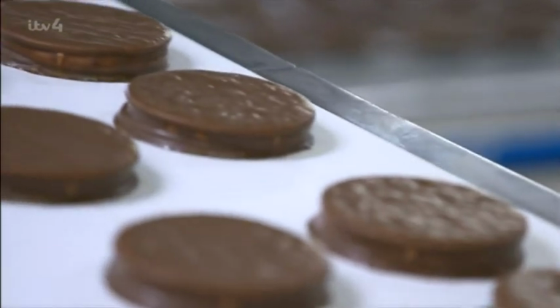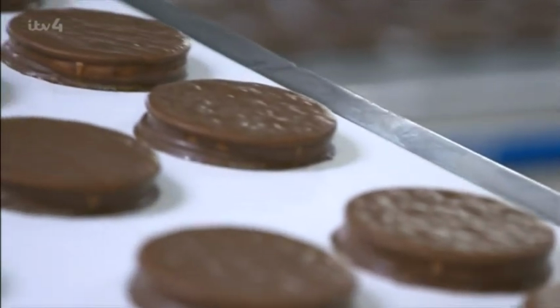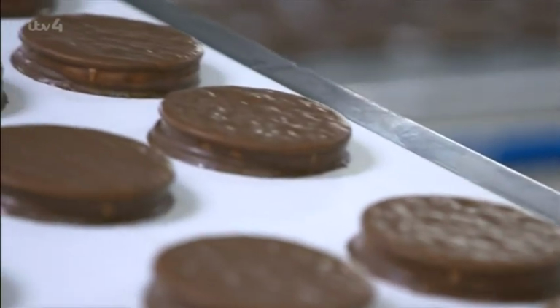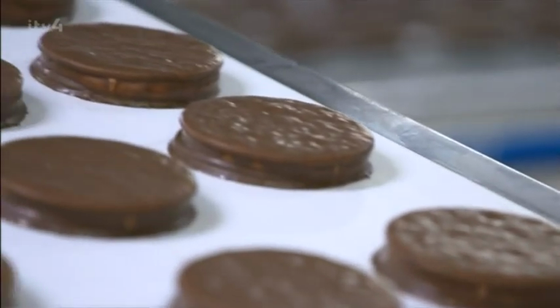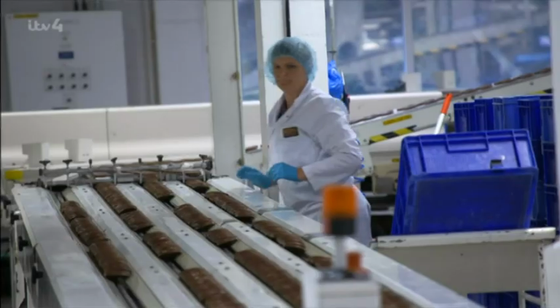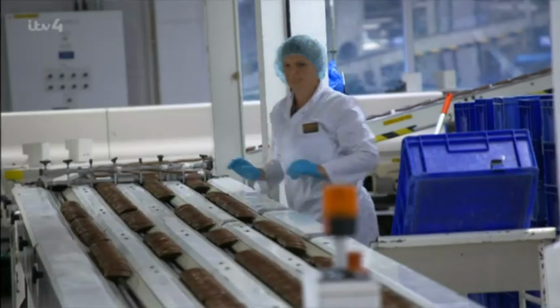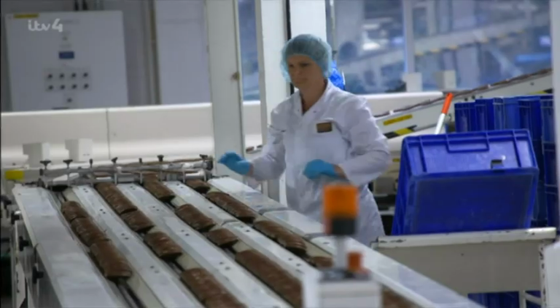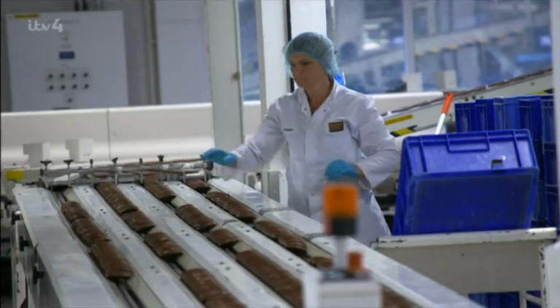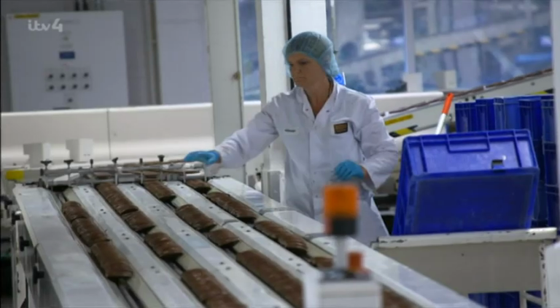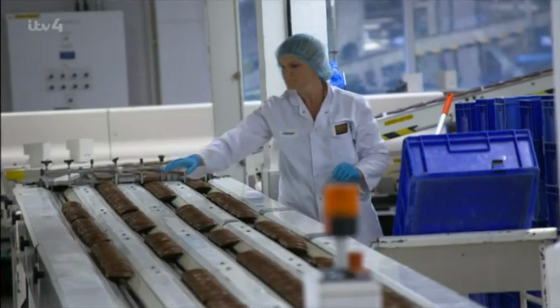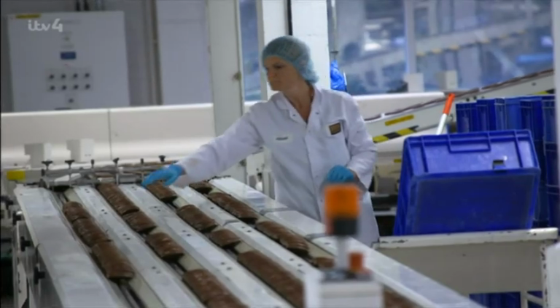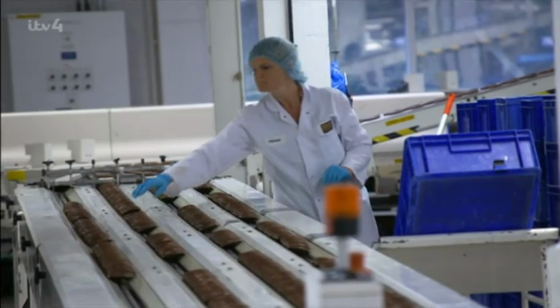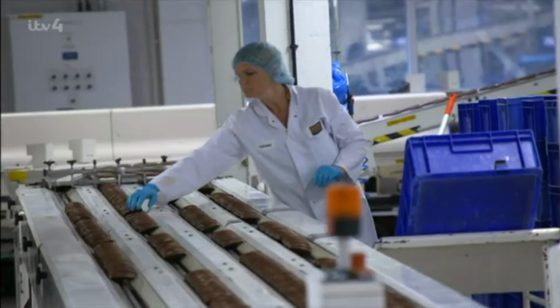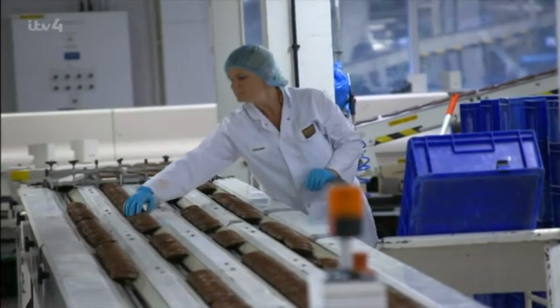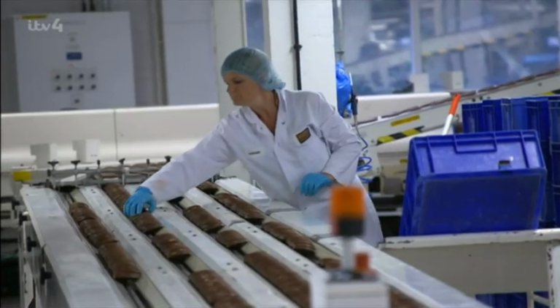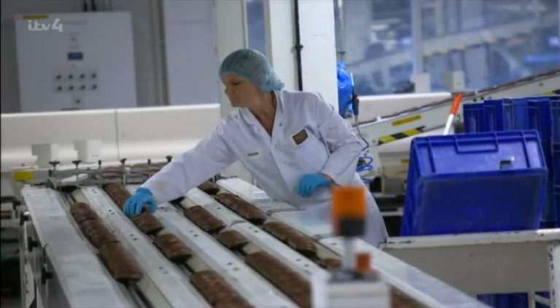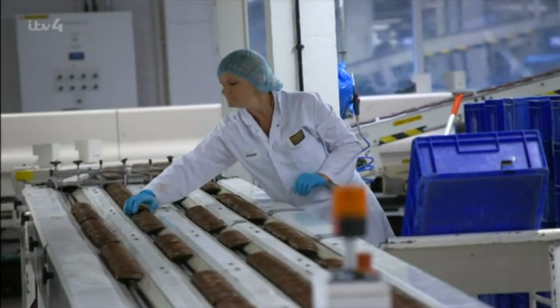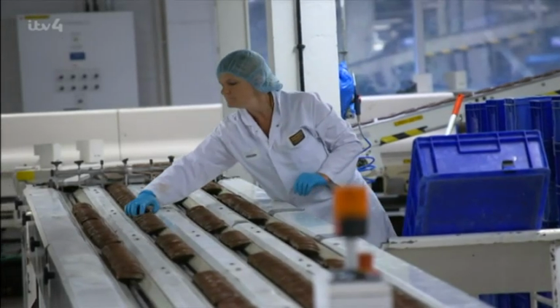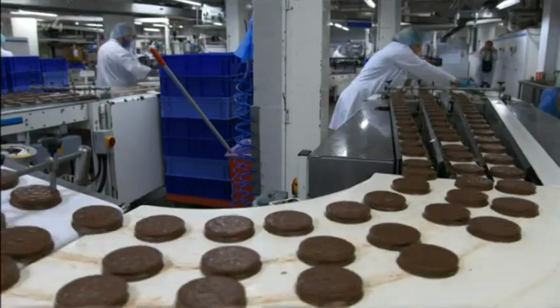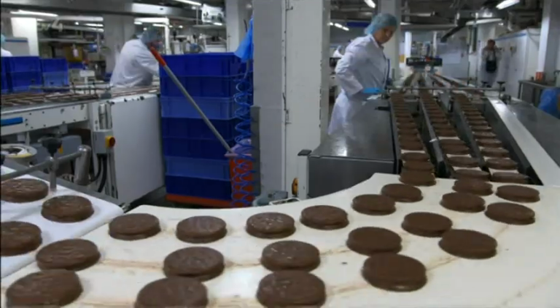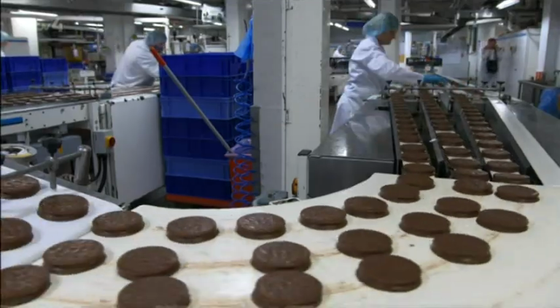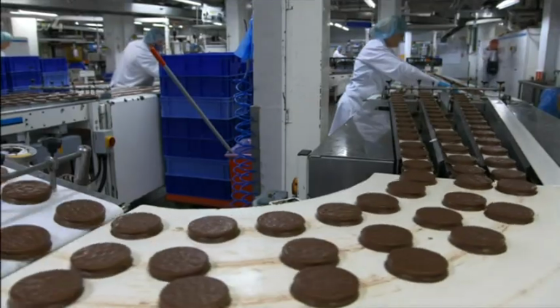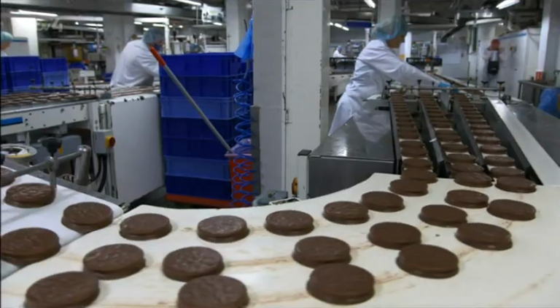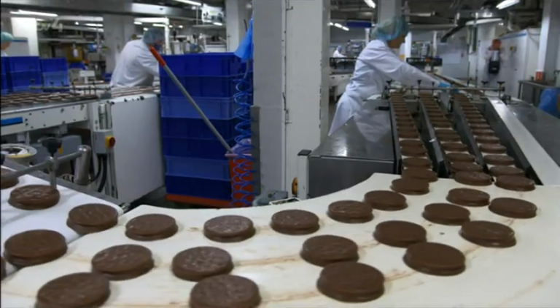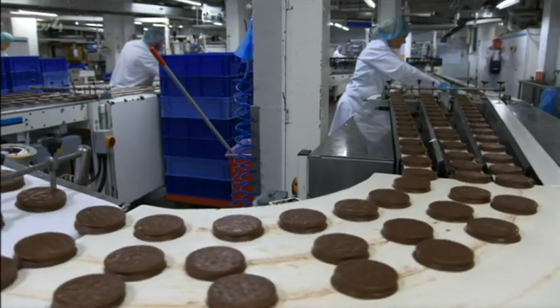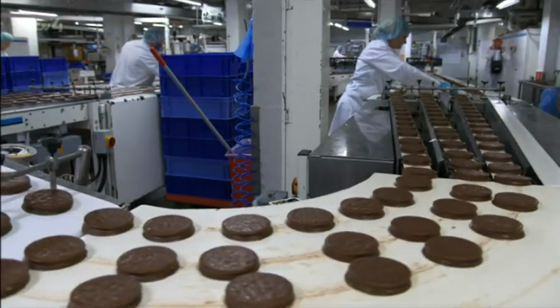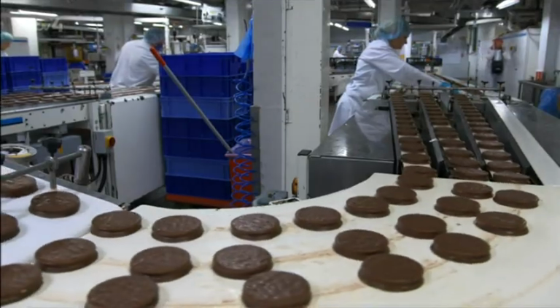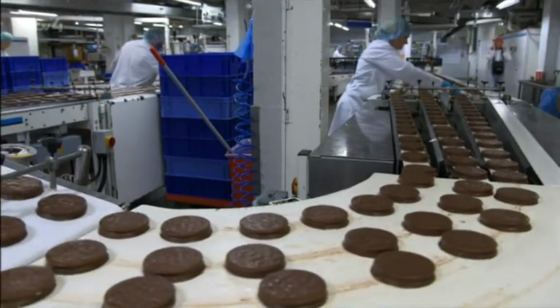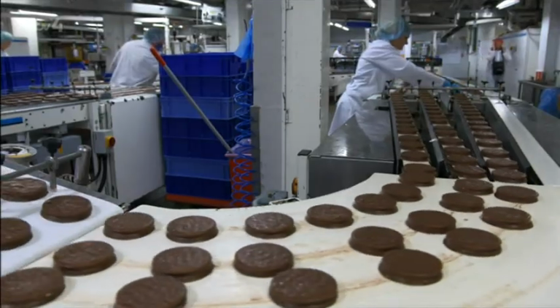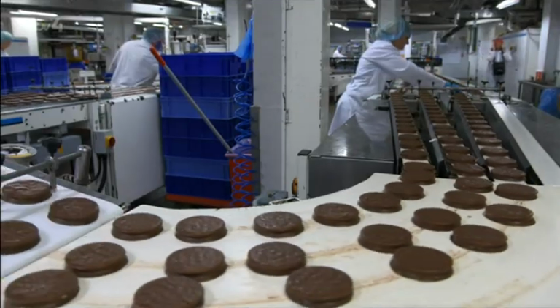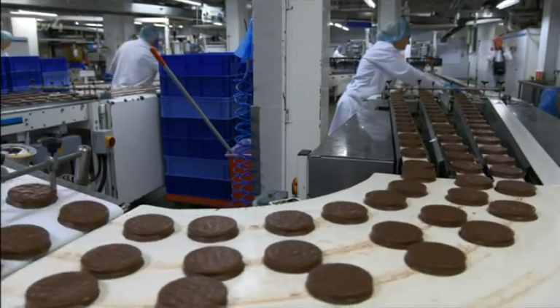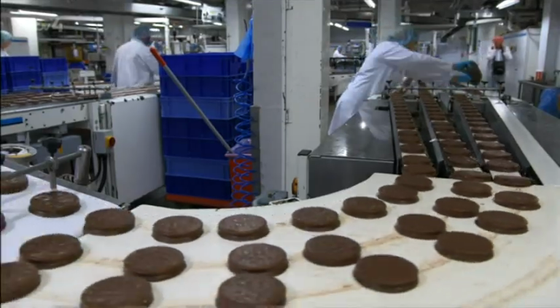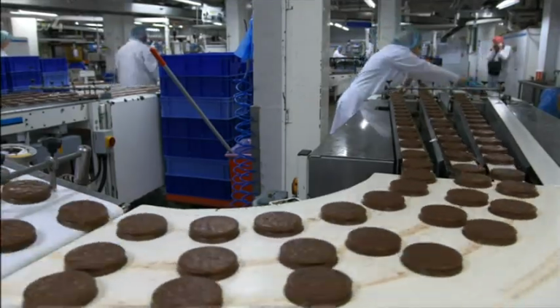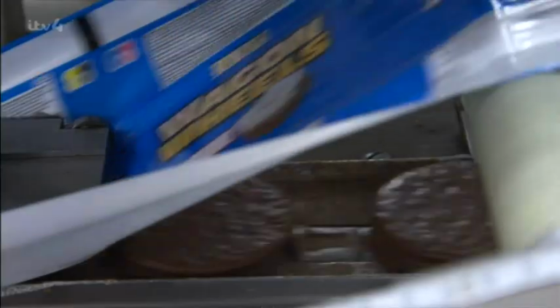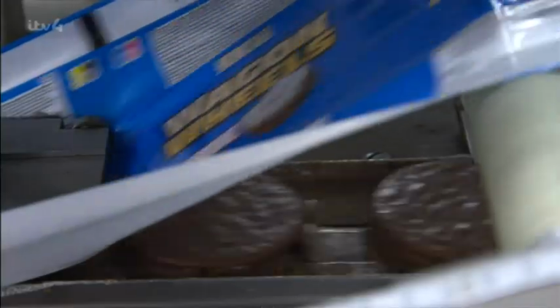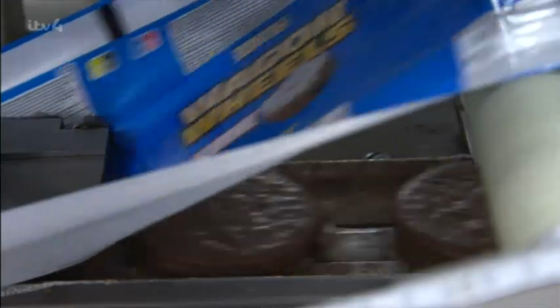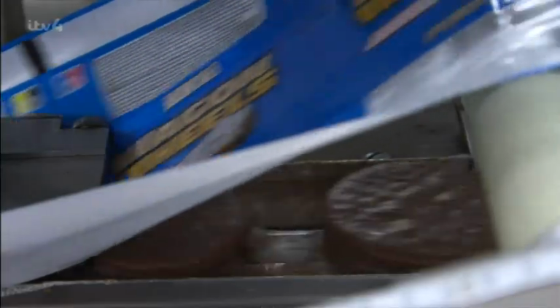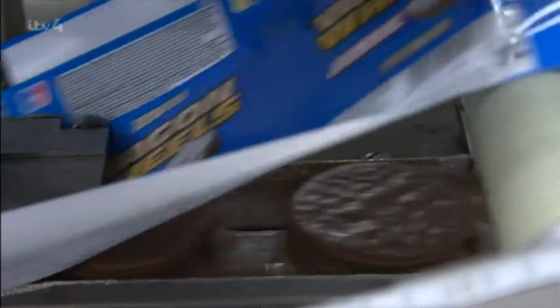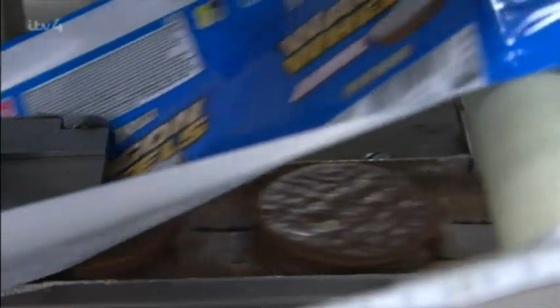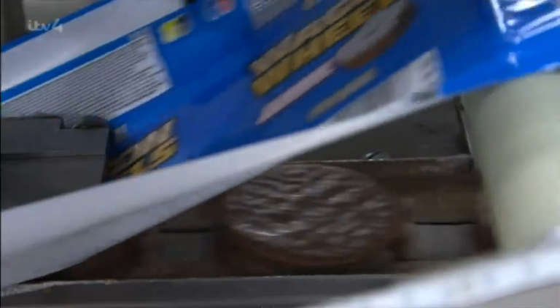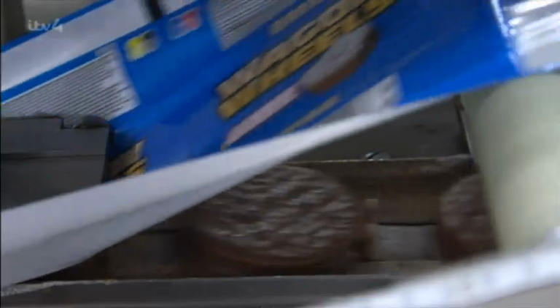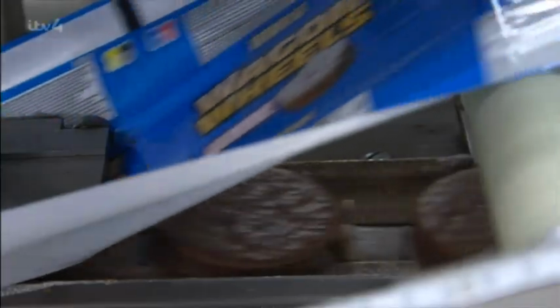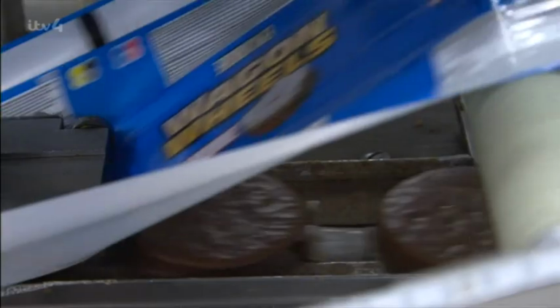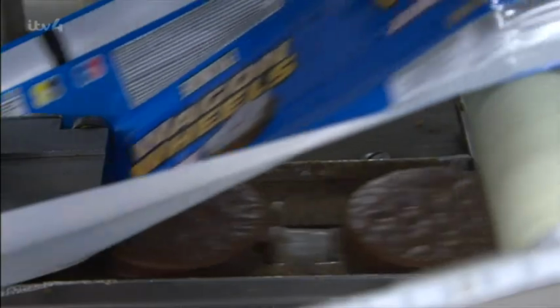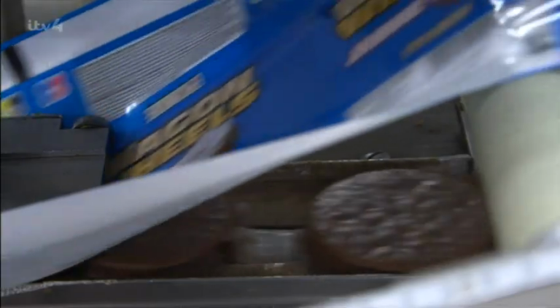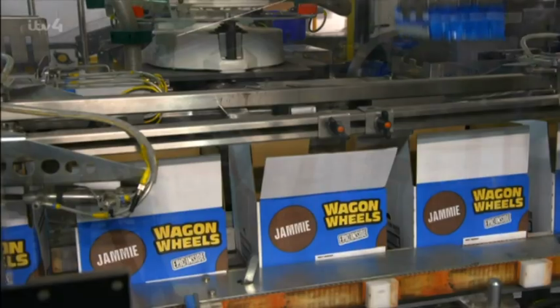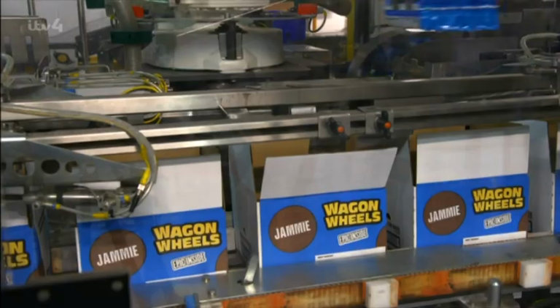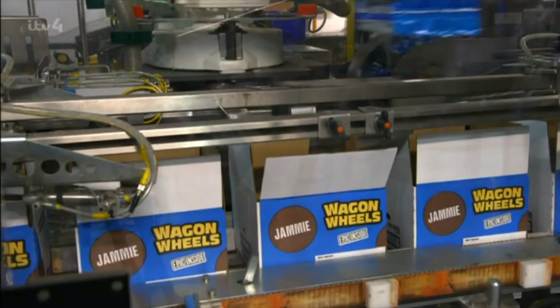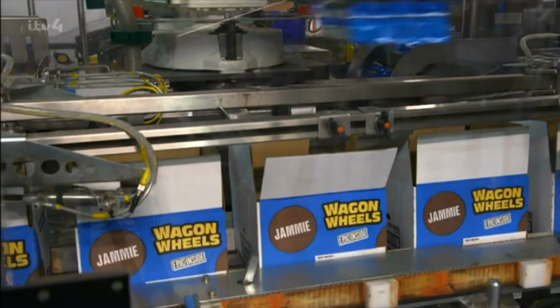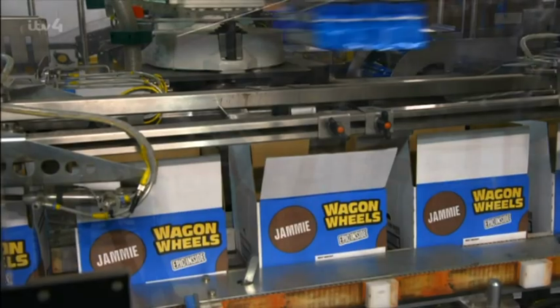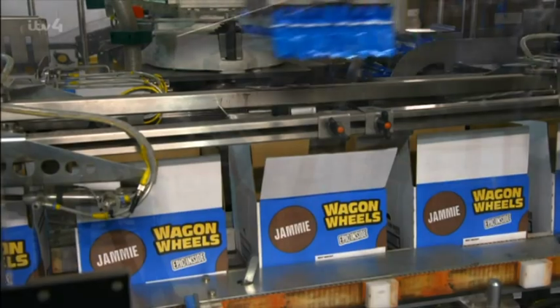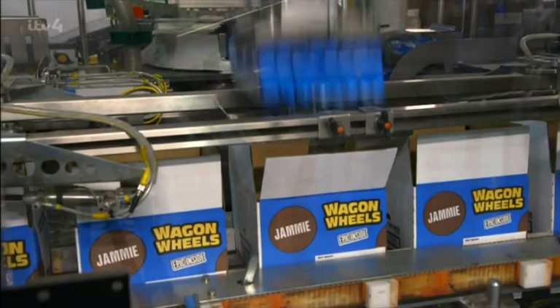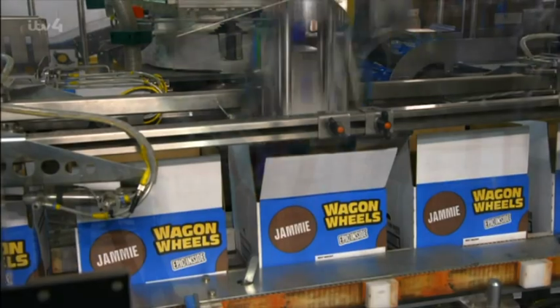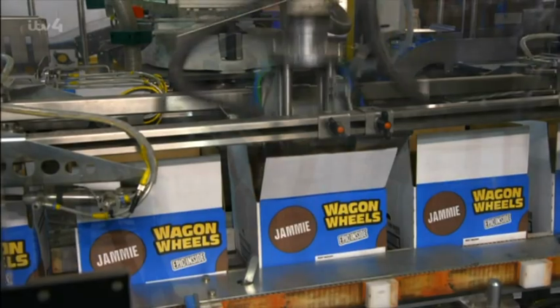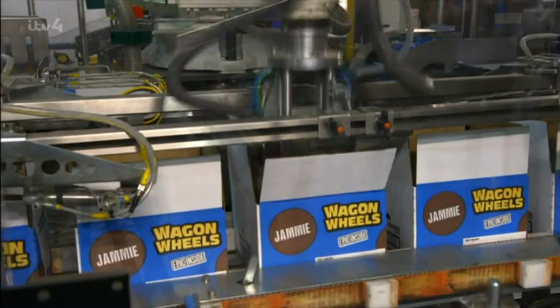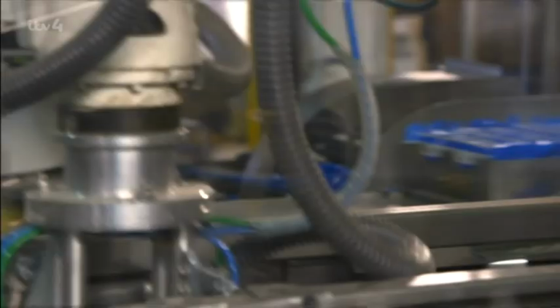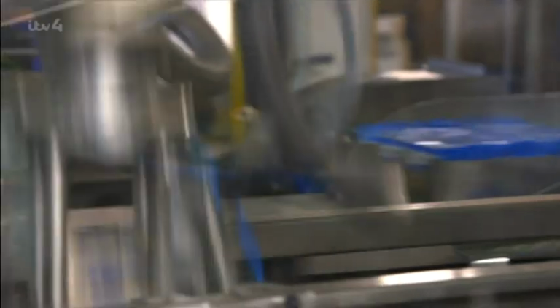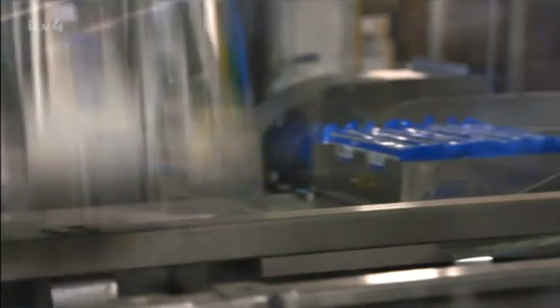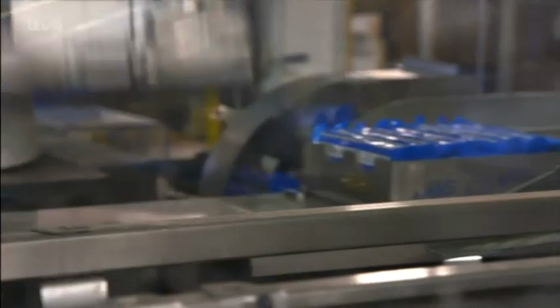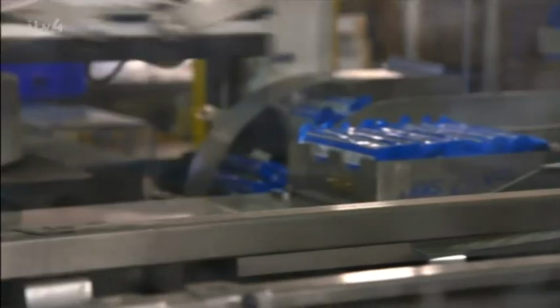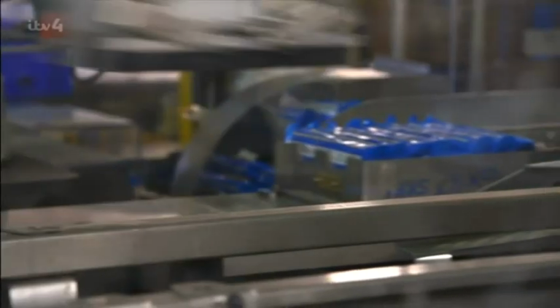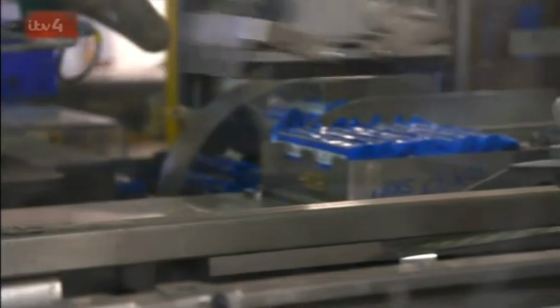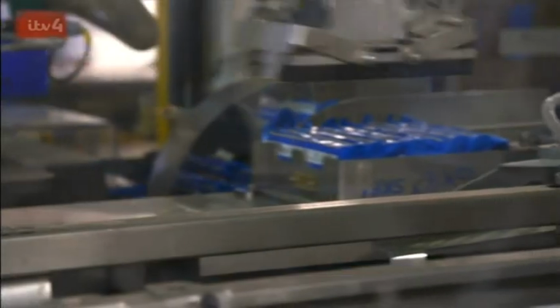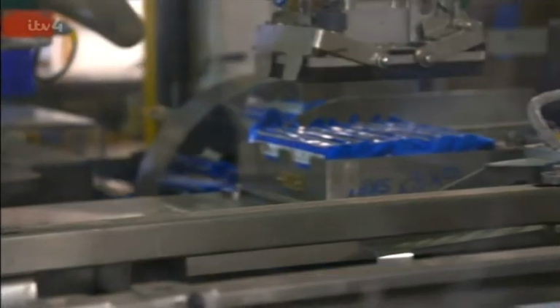Nearly a thousand wagon wheels a minute fly off the production line 24 hours a day, five days a week.